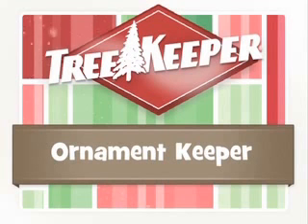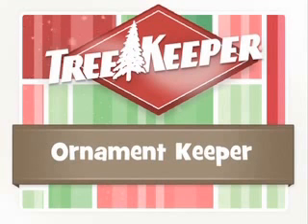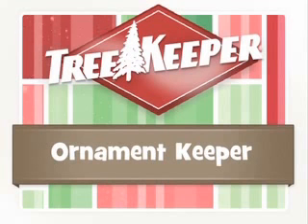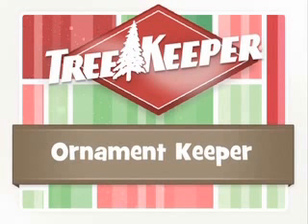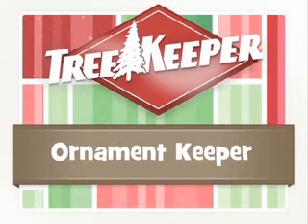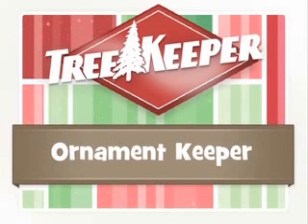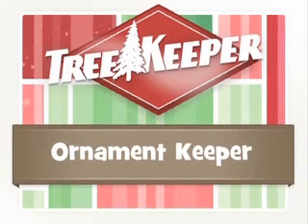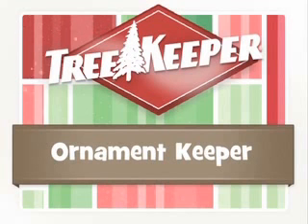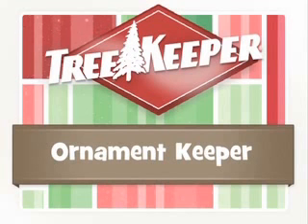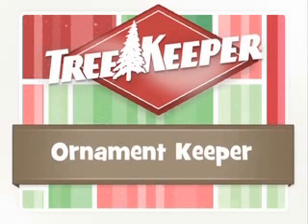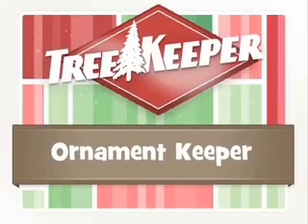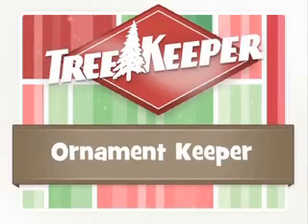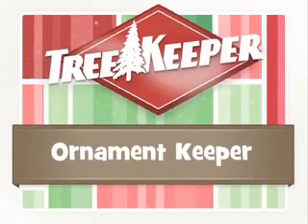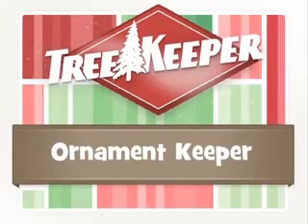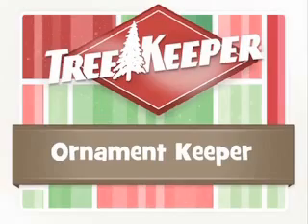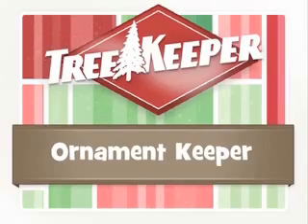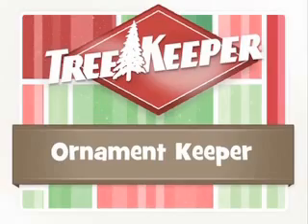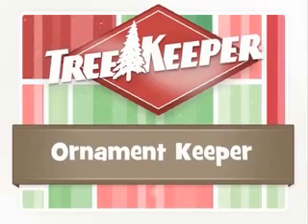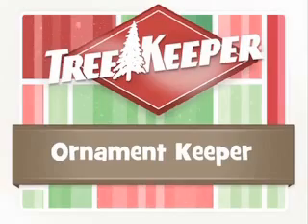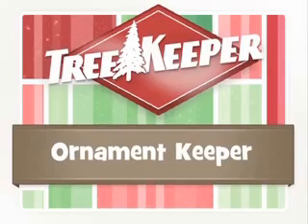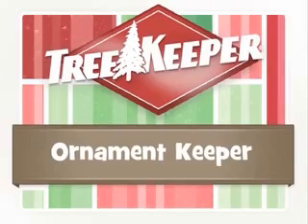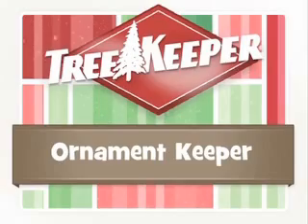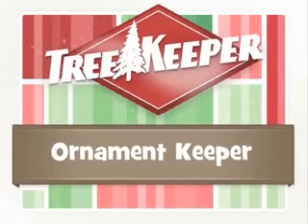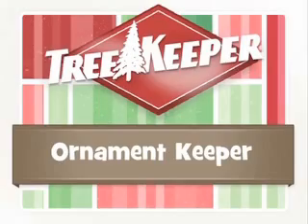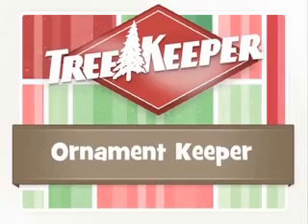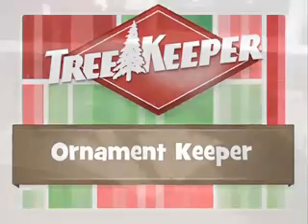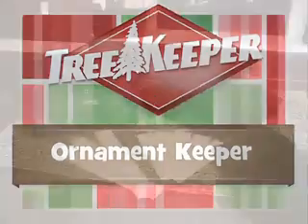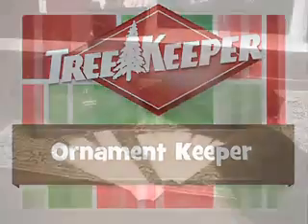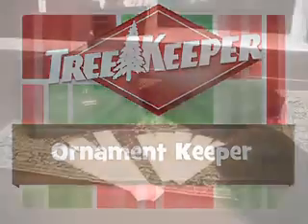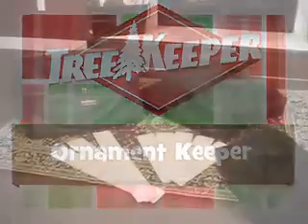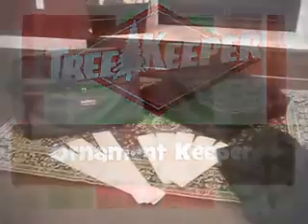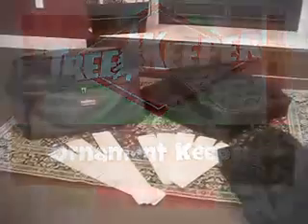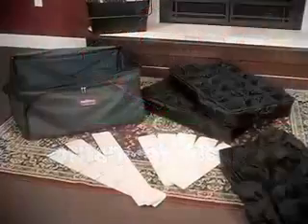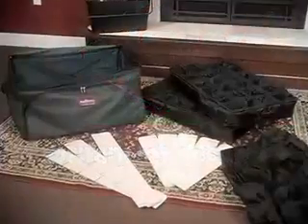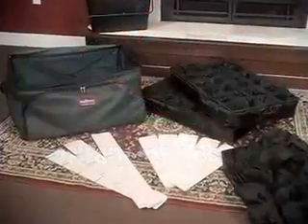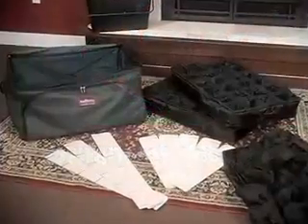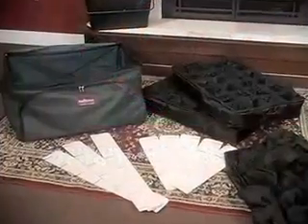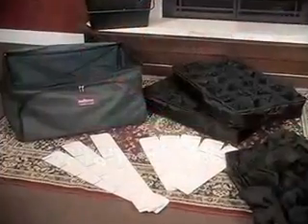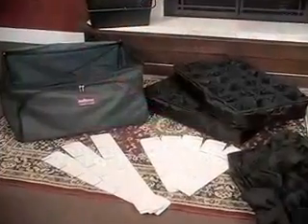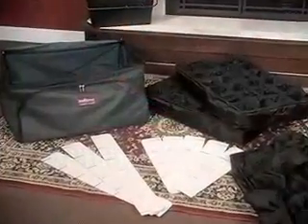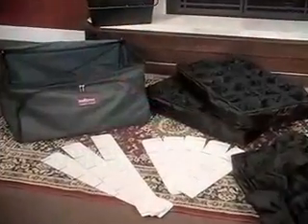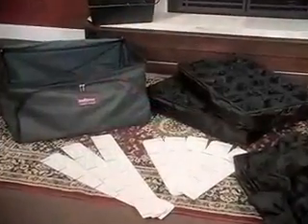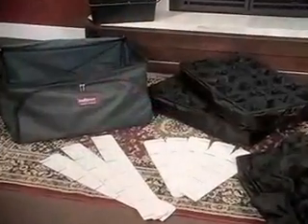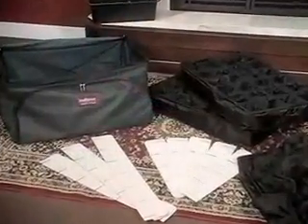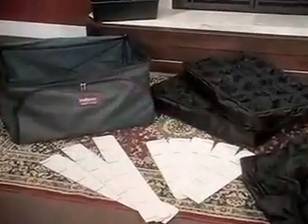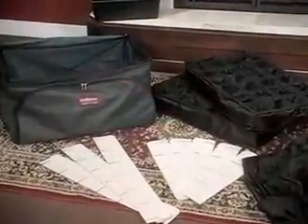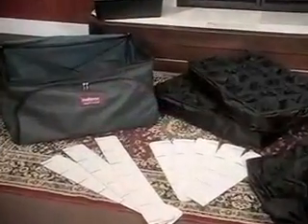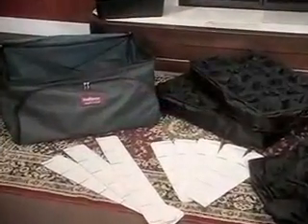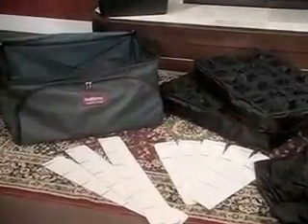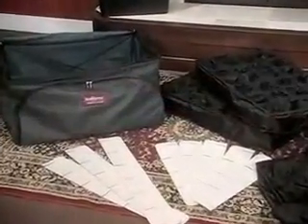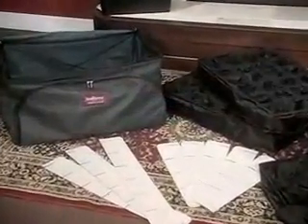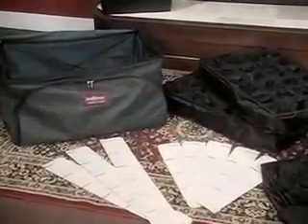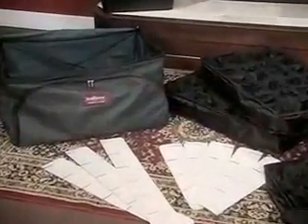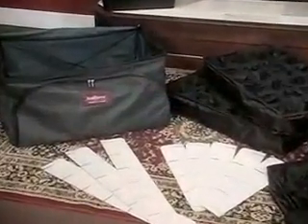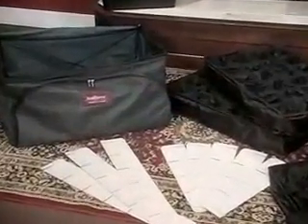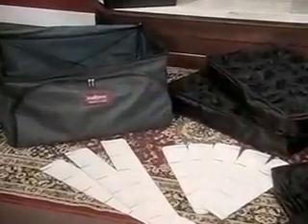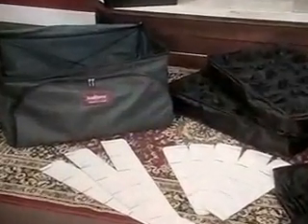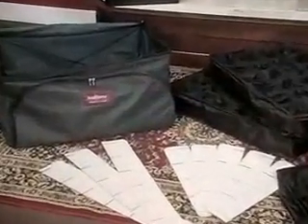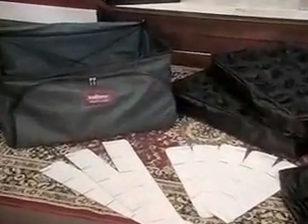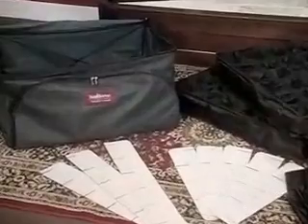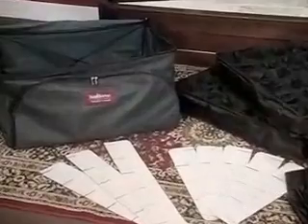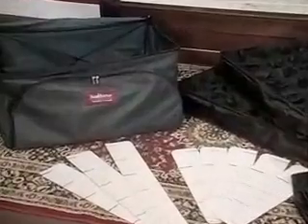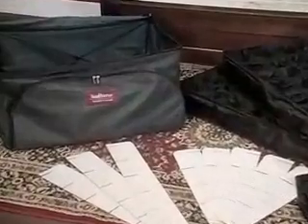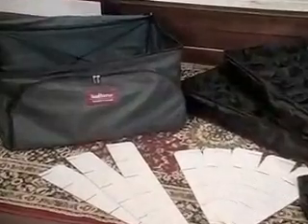The Ornament Keeper by Tree Keeper. Practical, protective storage for your keepsake ornaments.